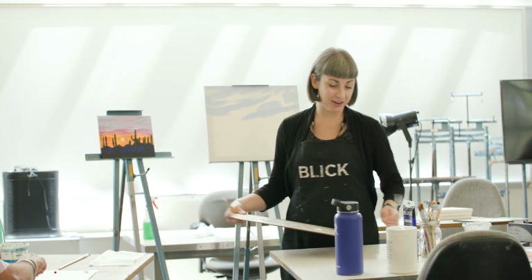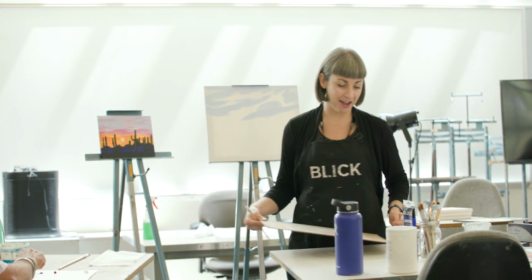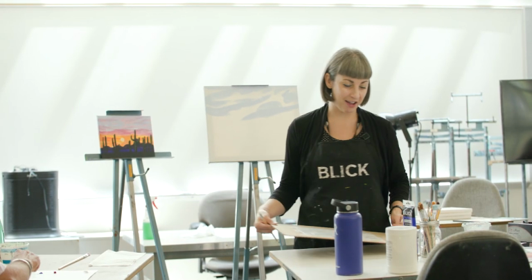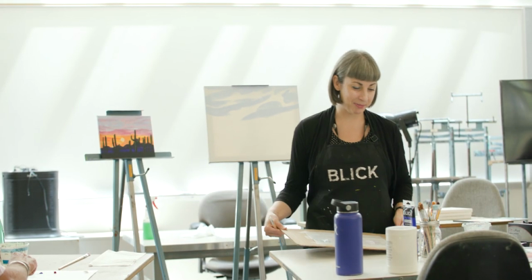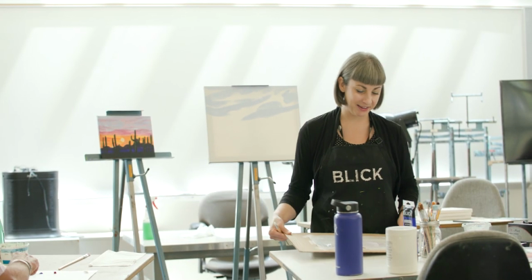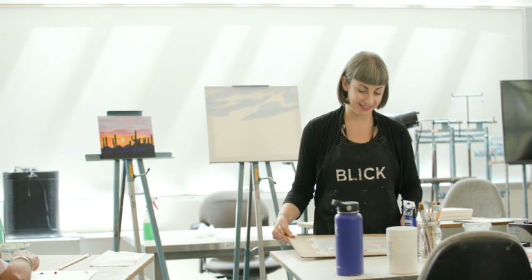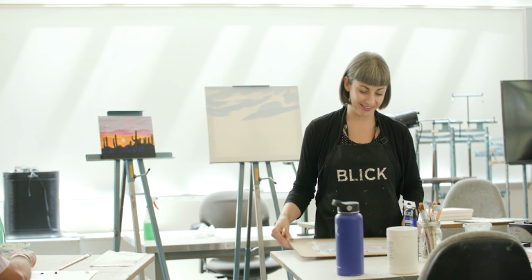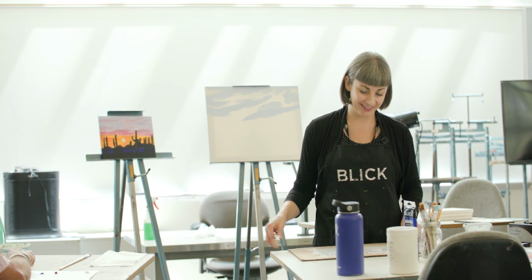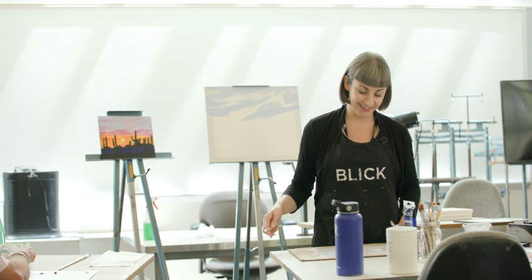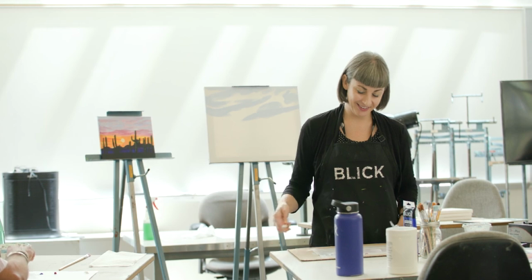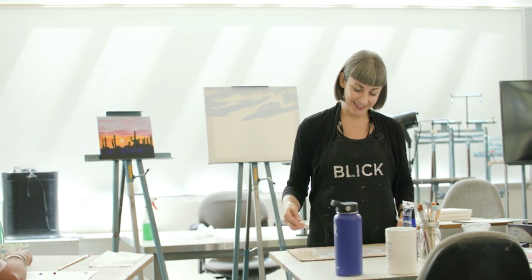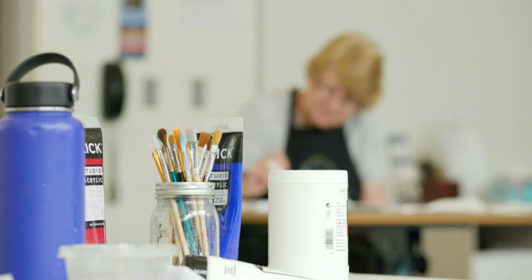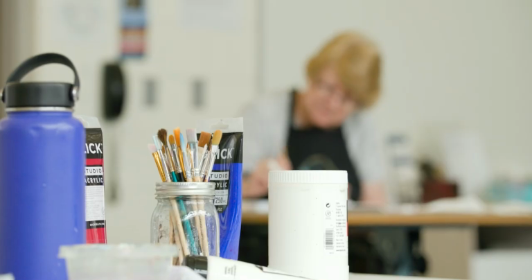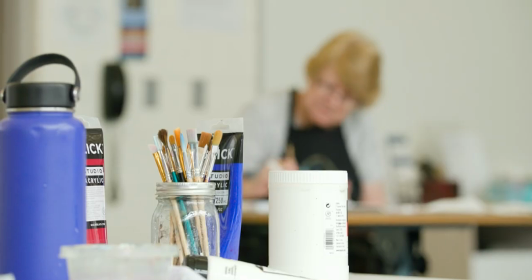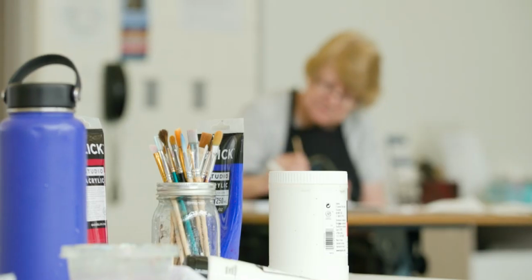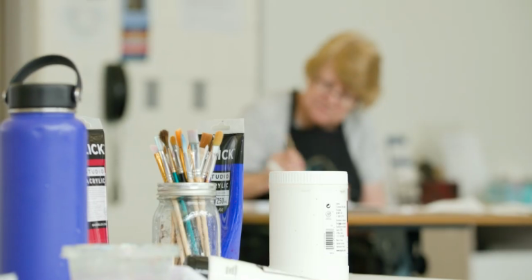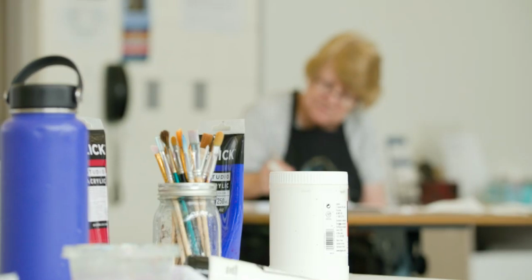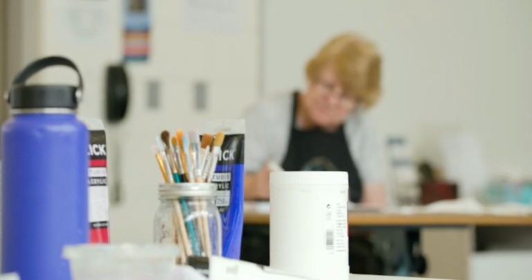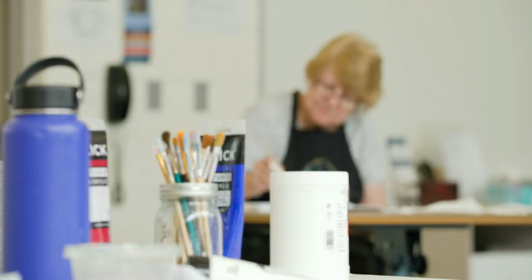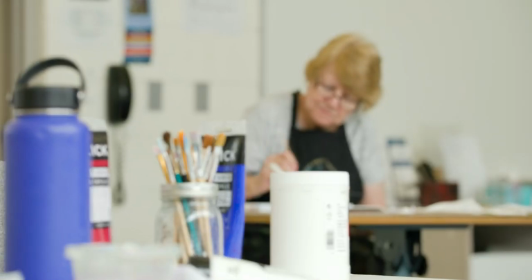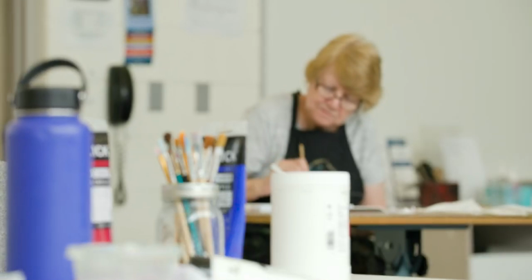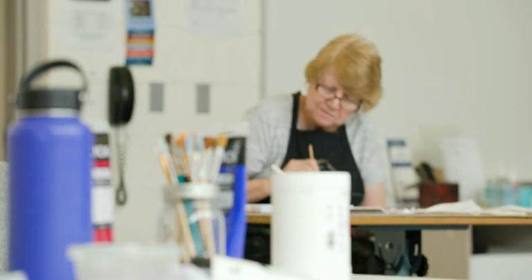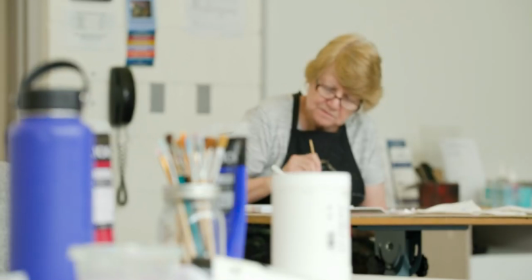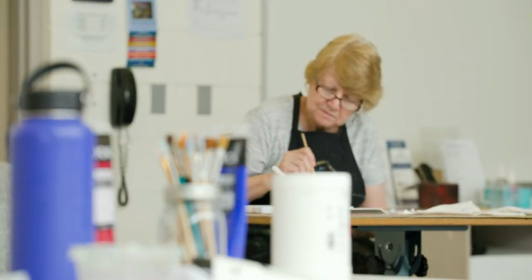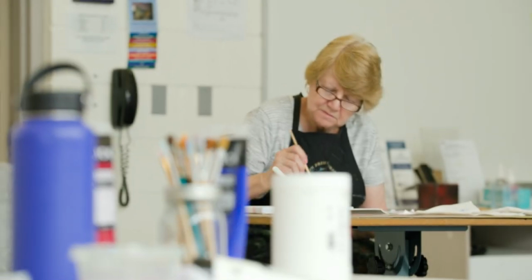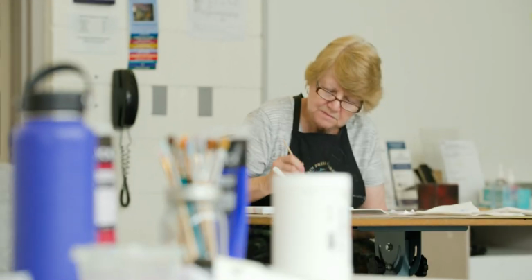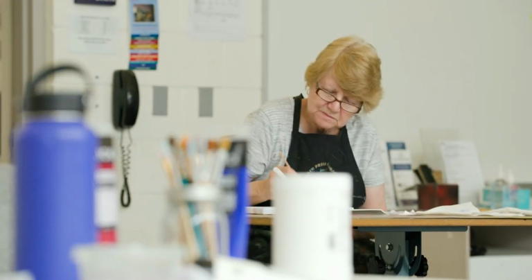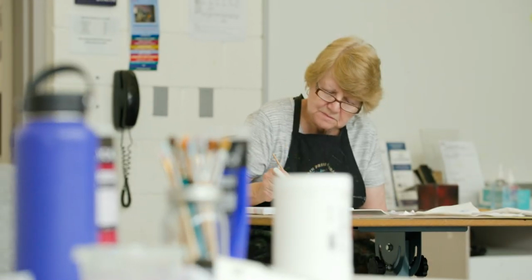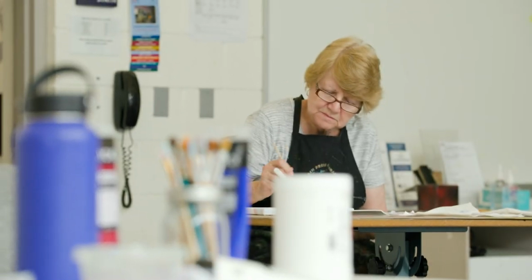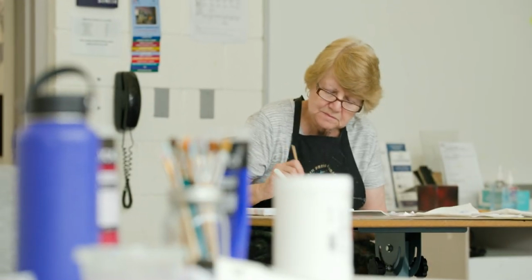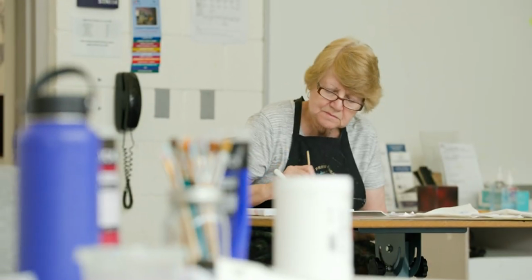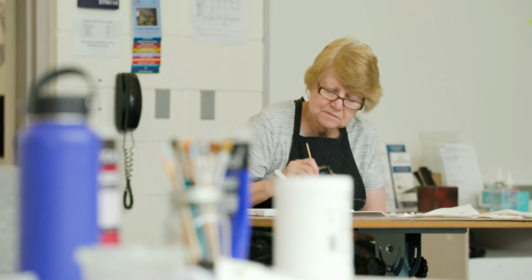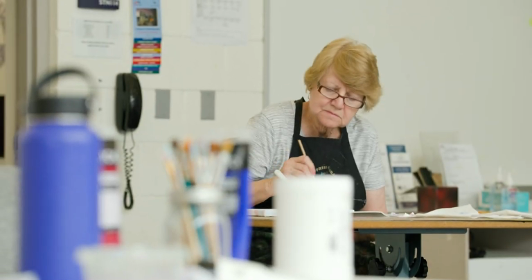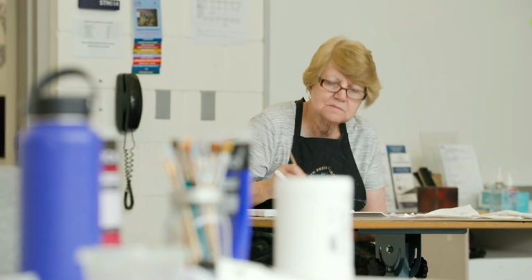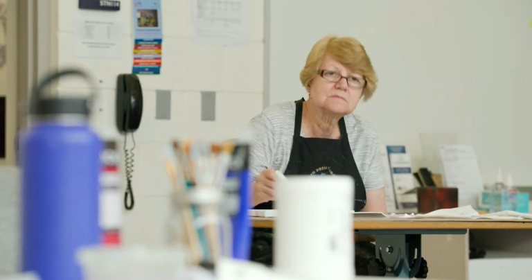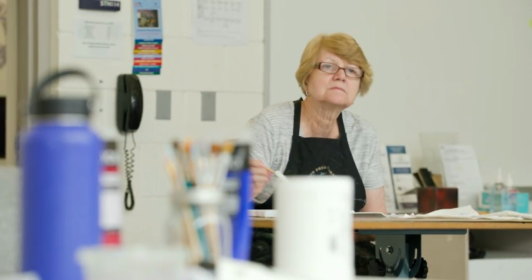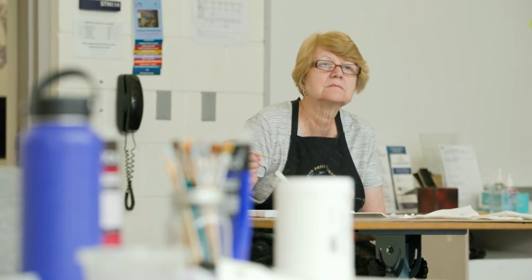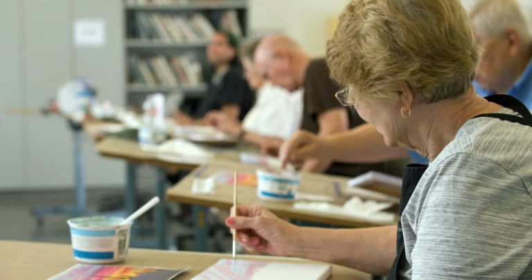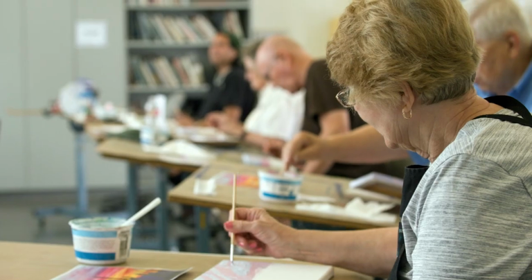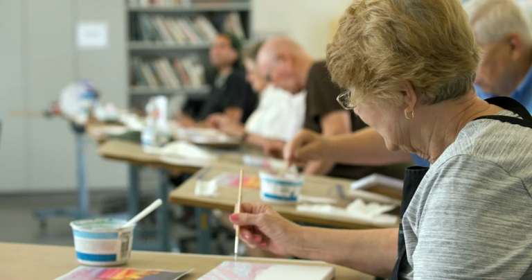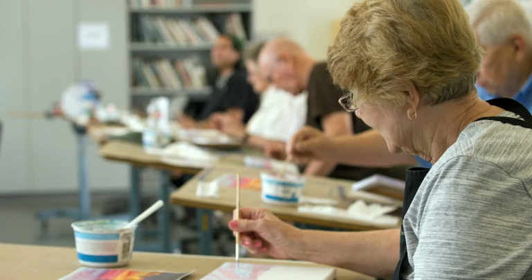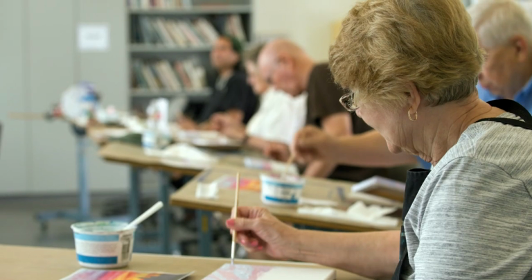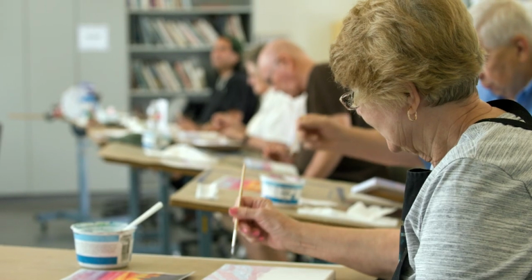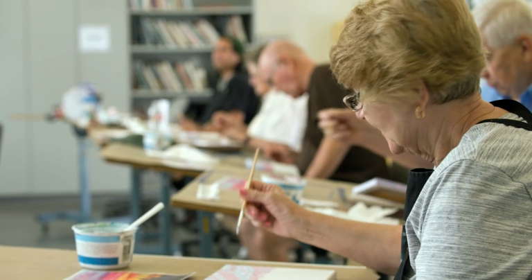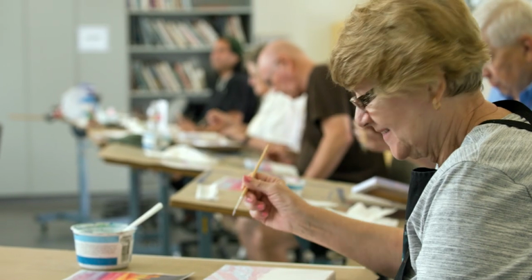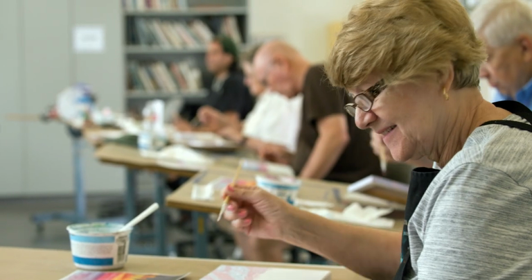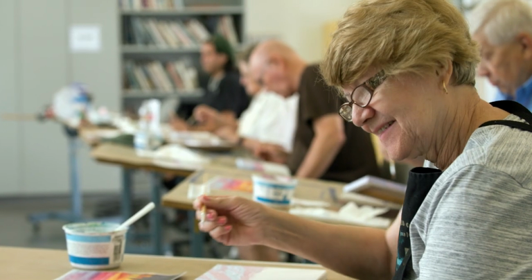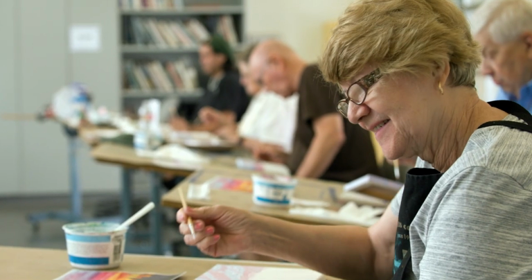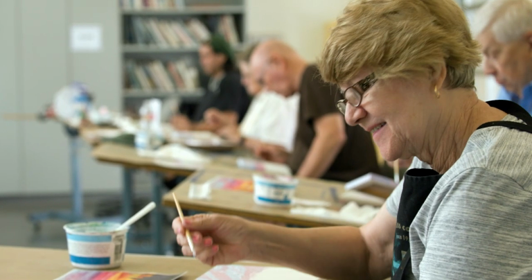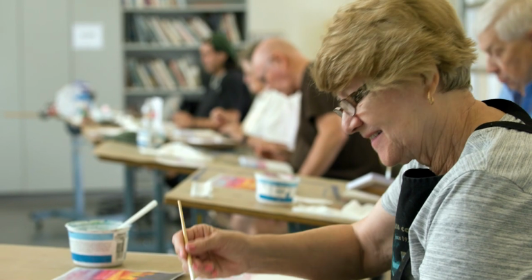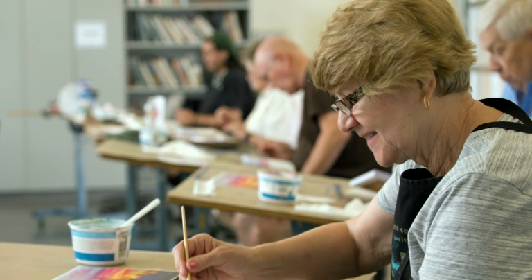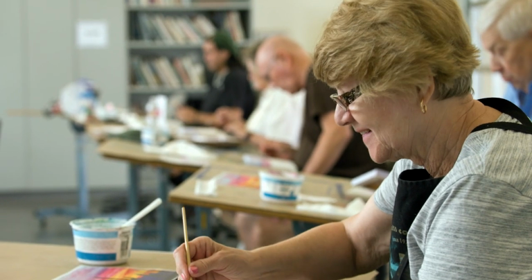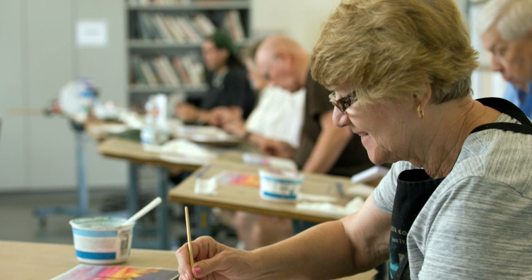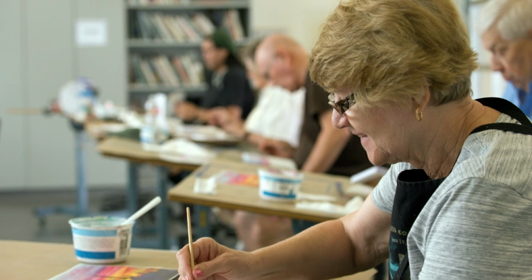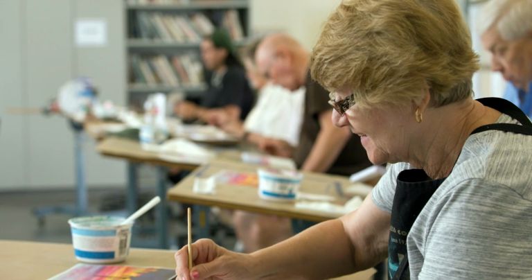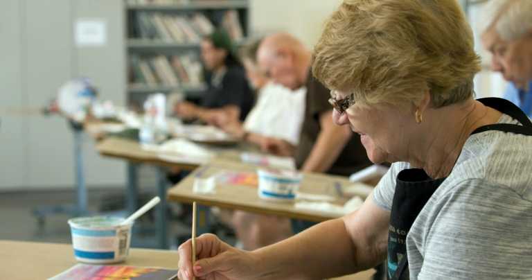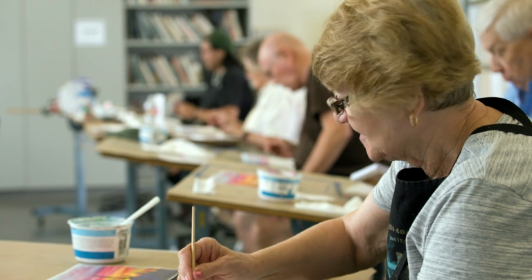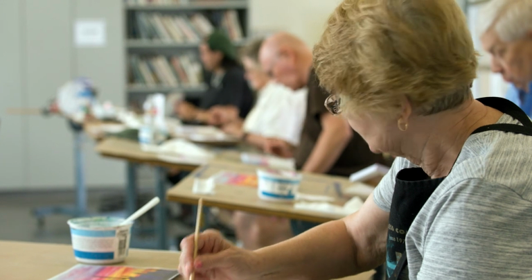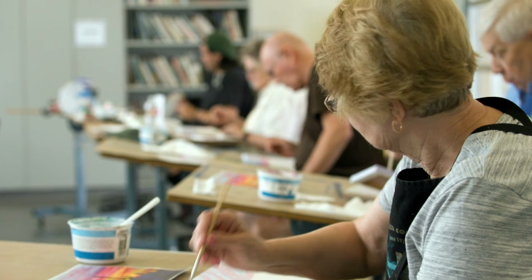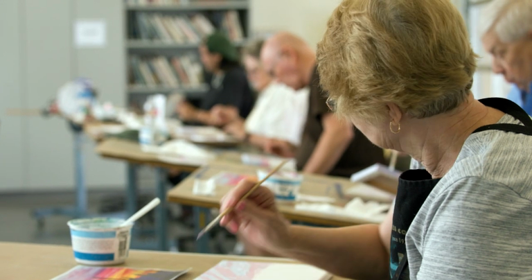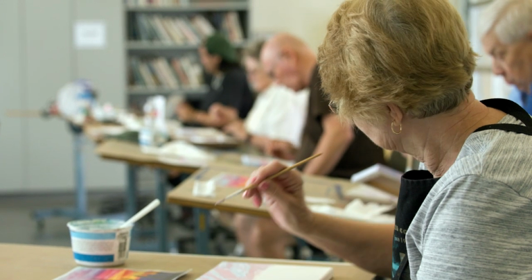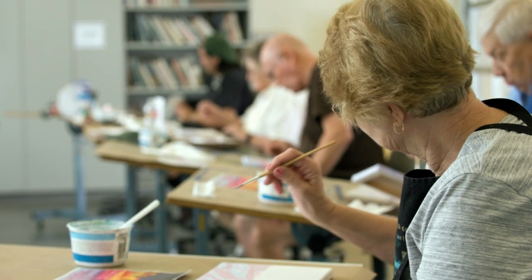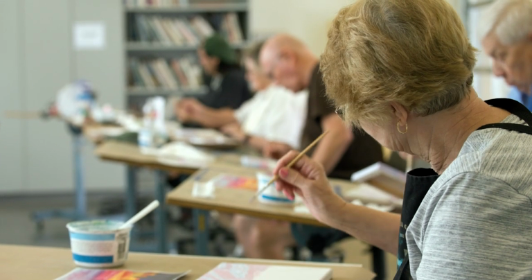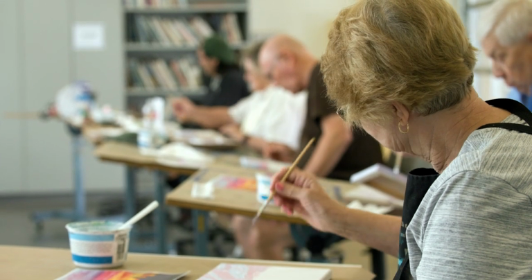For me, just to see them really grow and become more confident in their painting skills, and maybe even call themselves an artist.